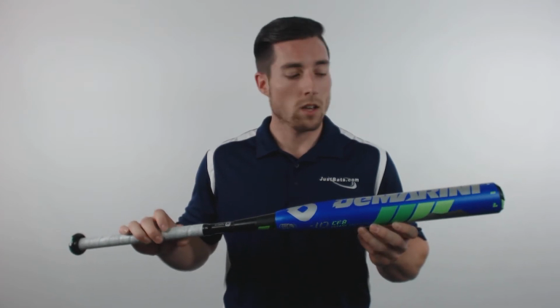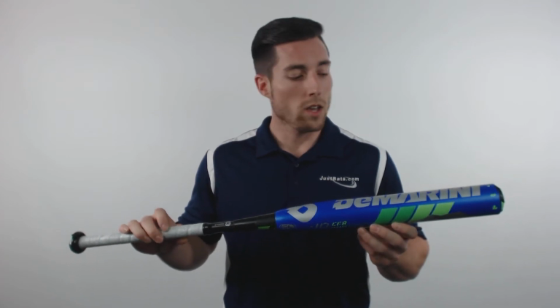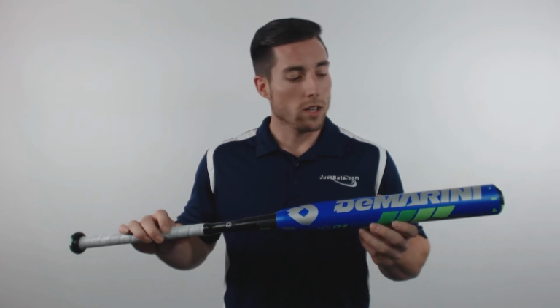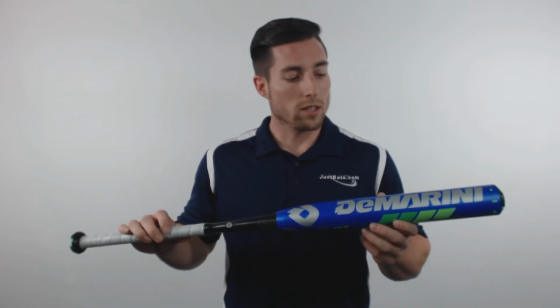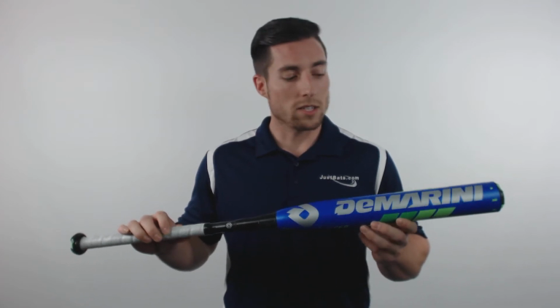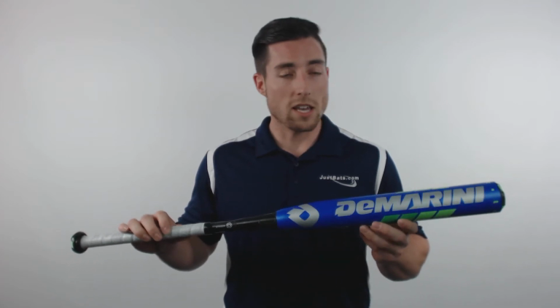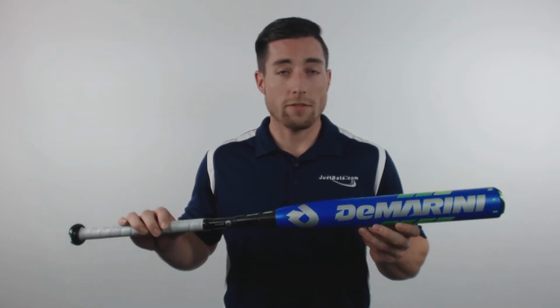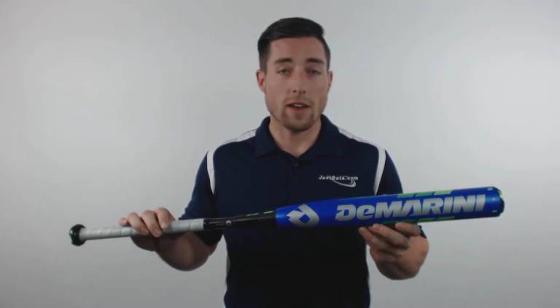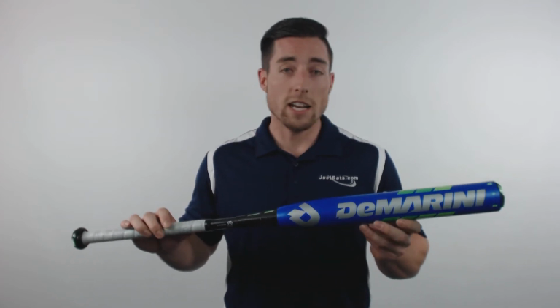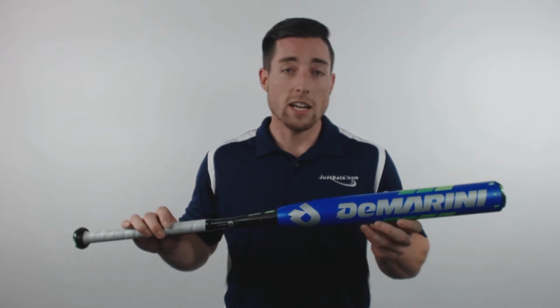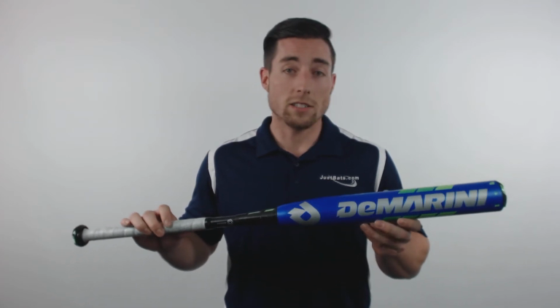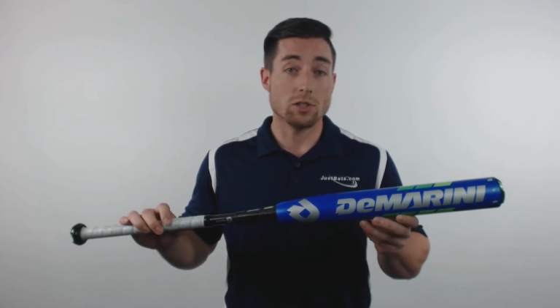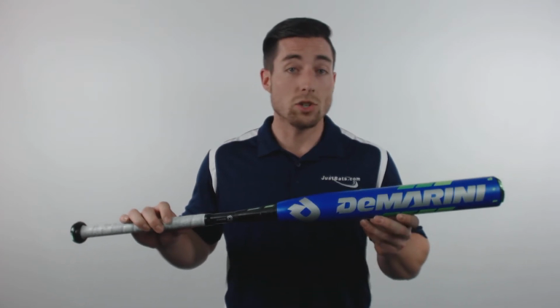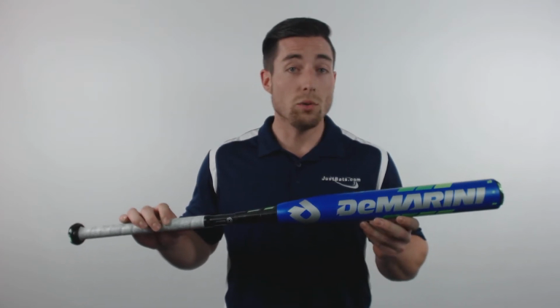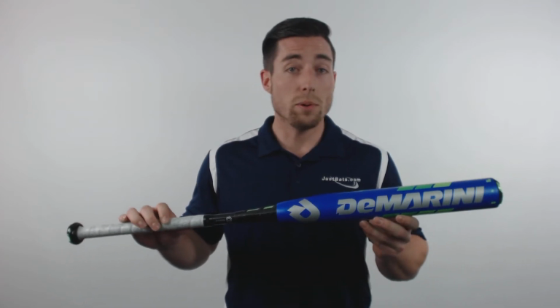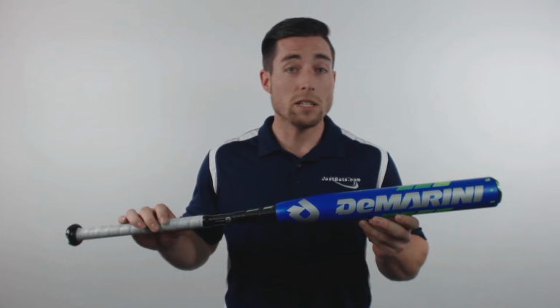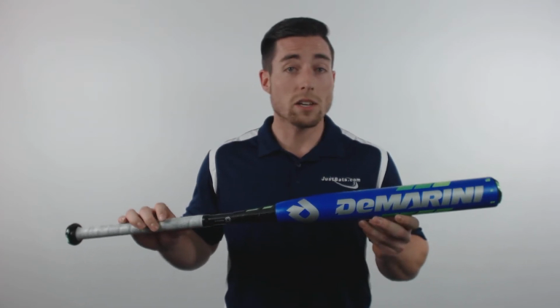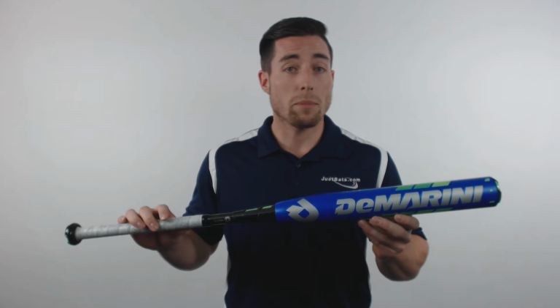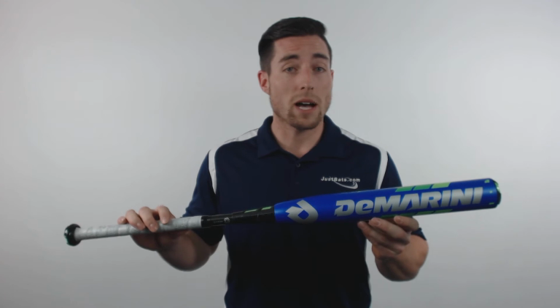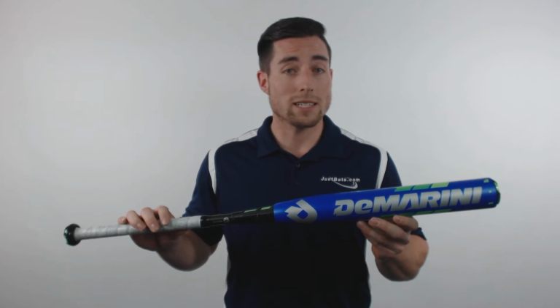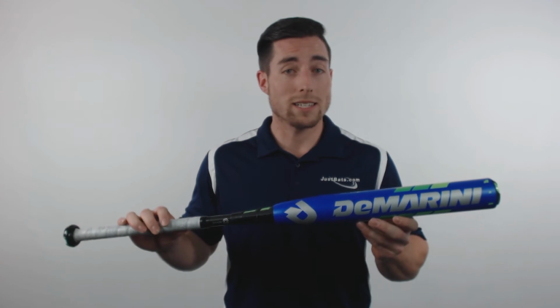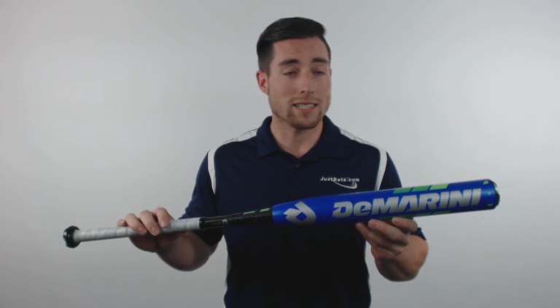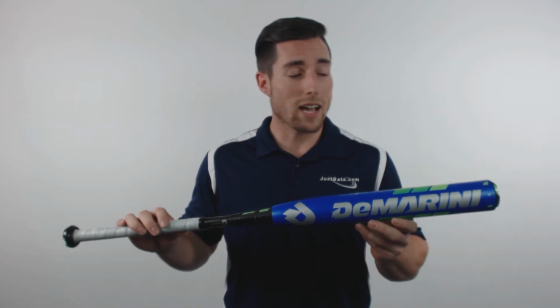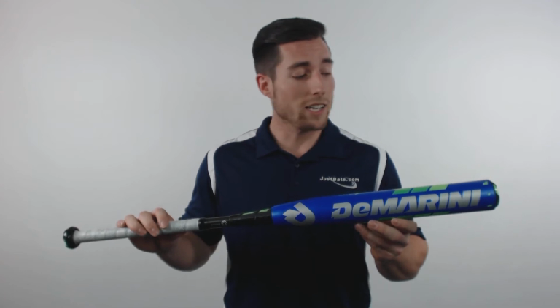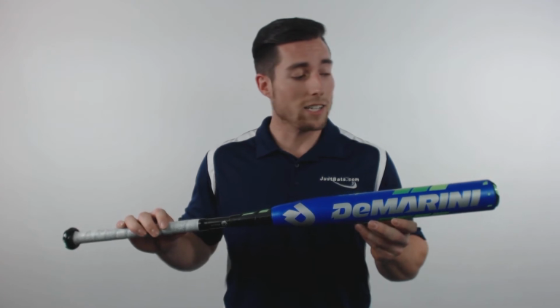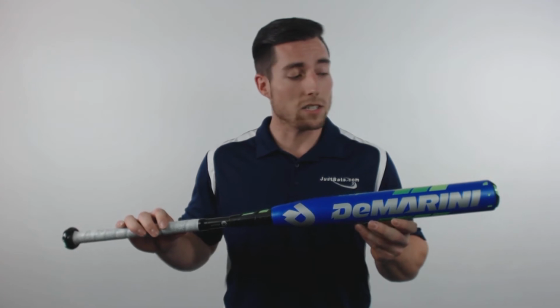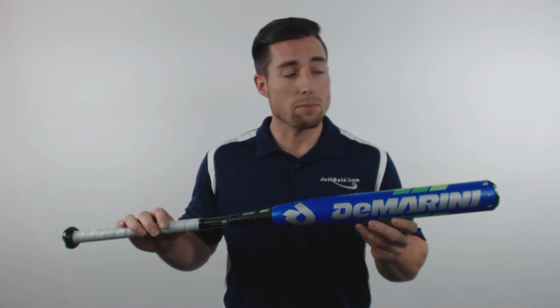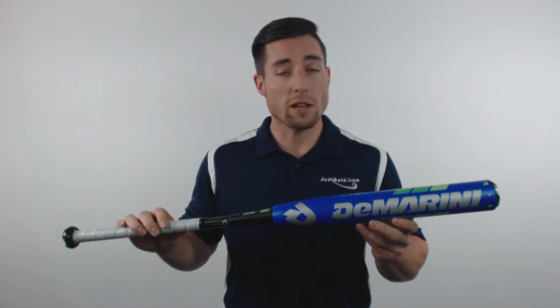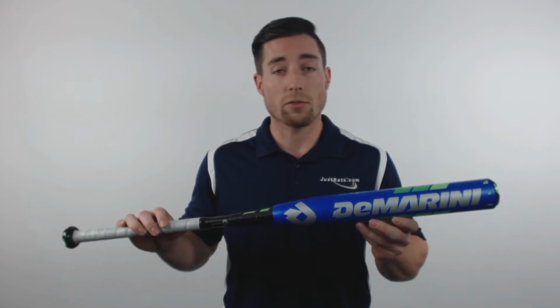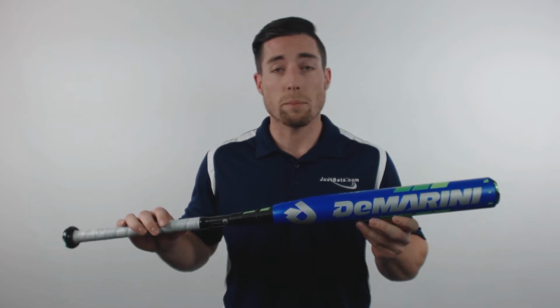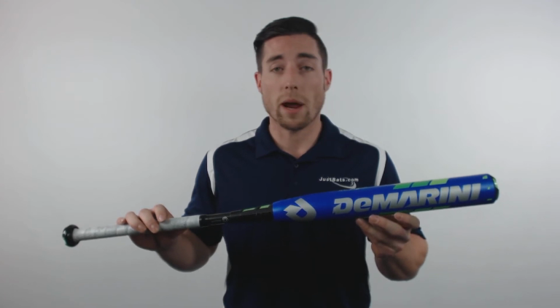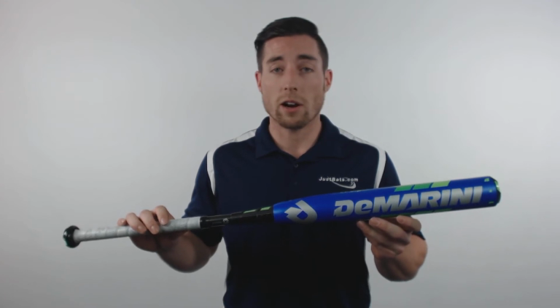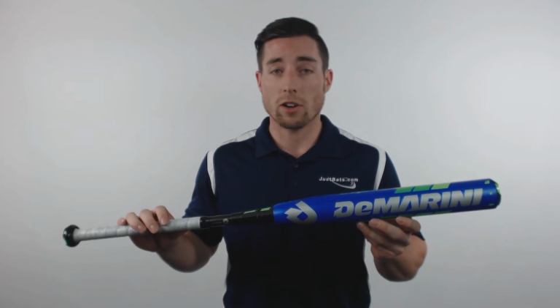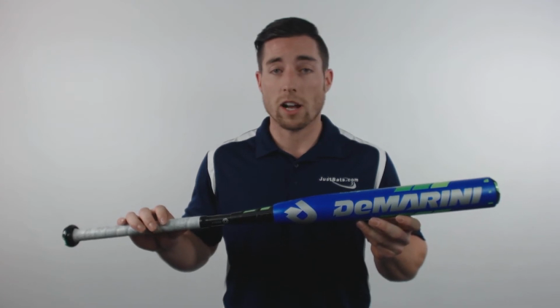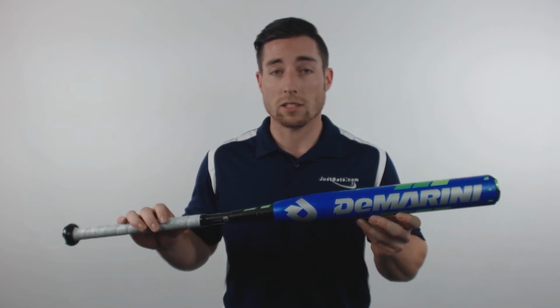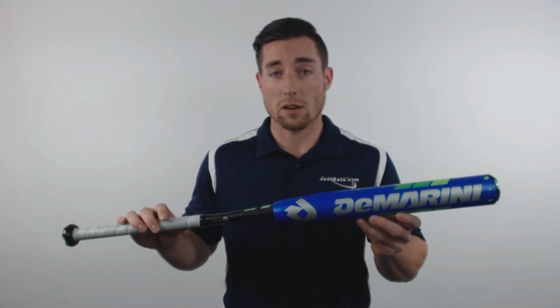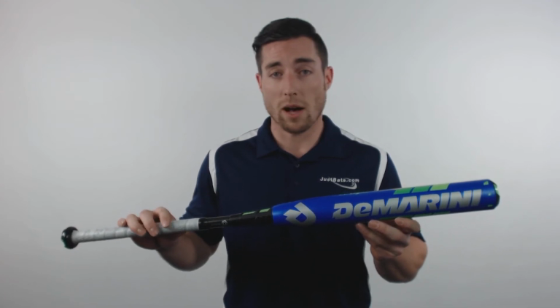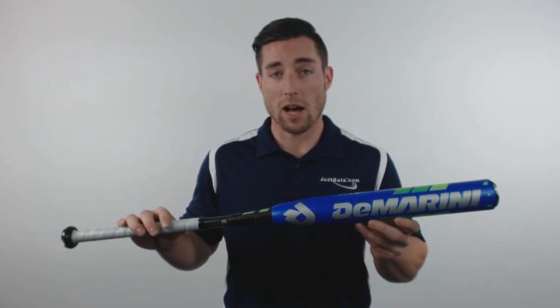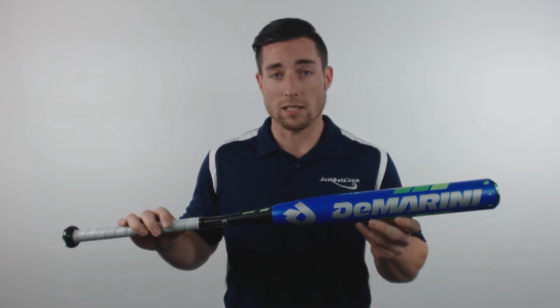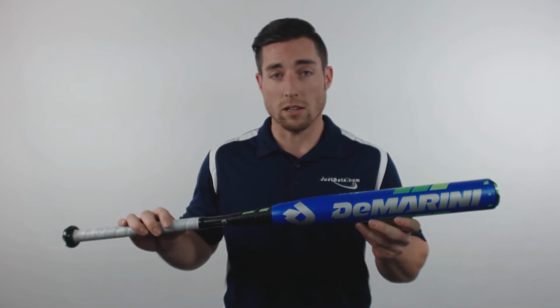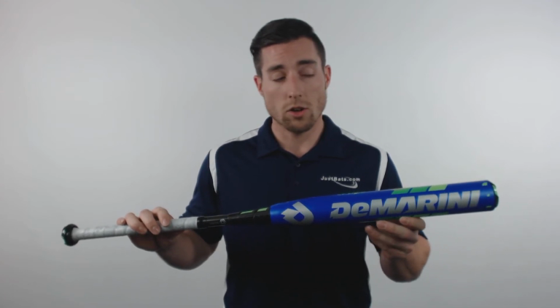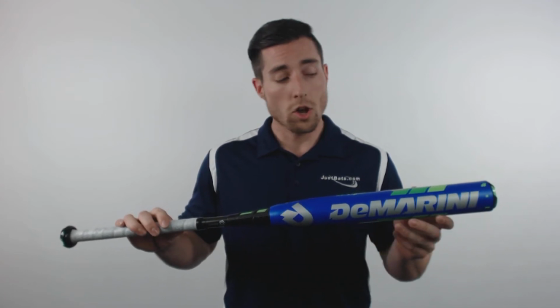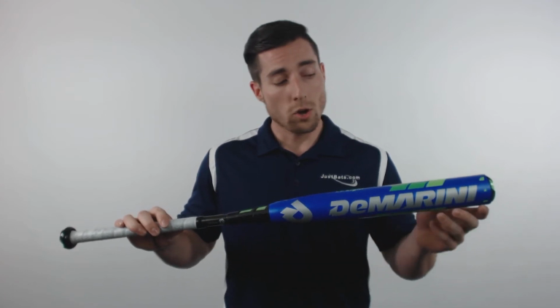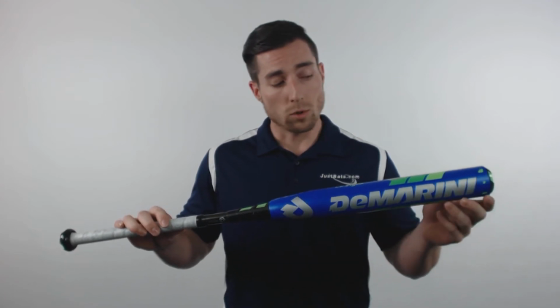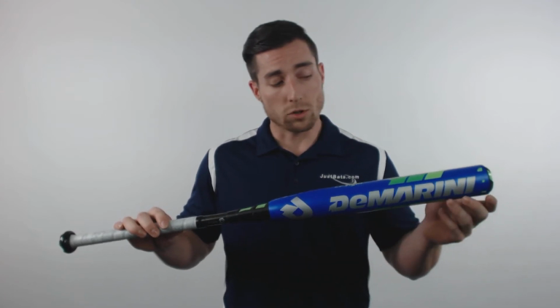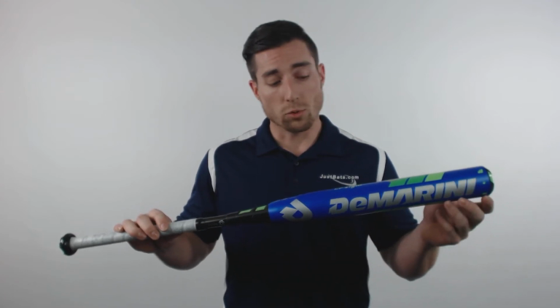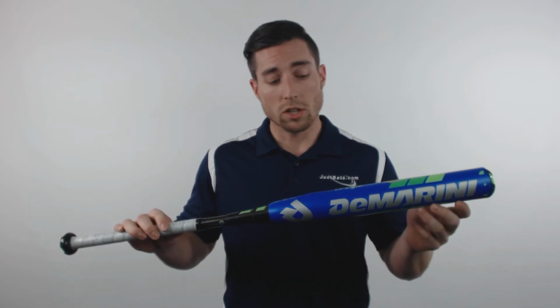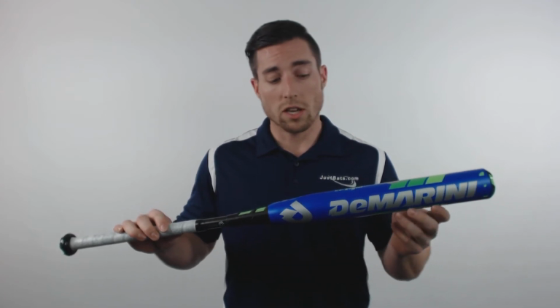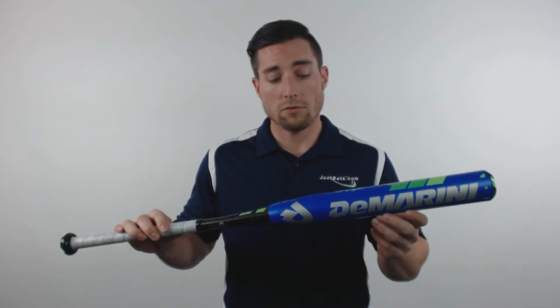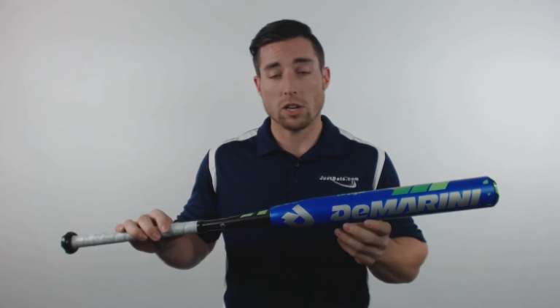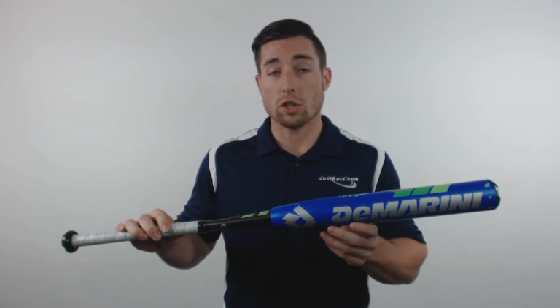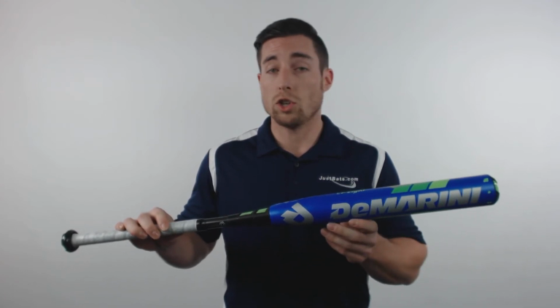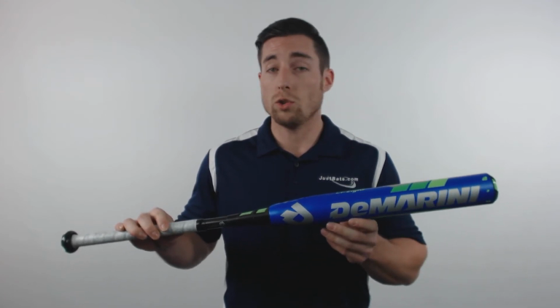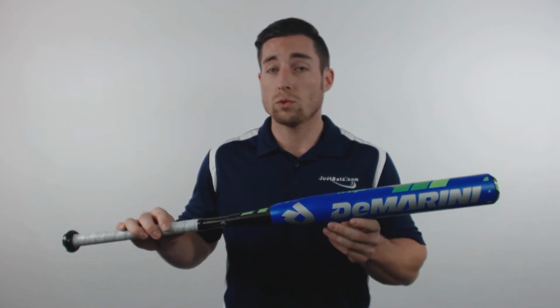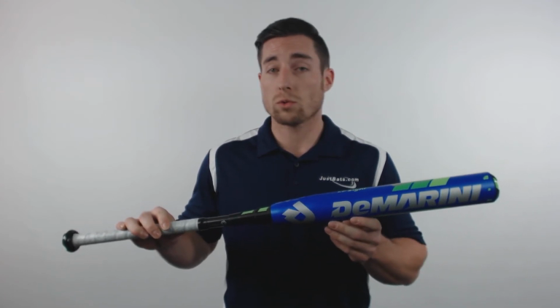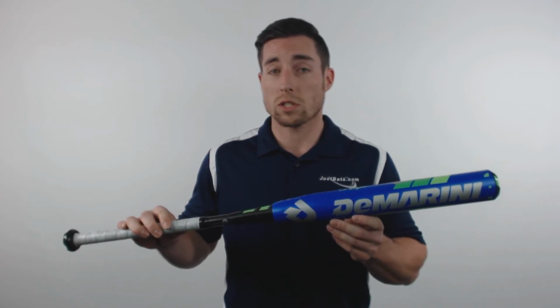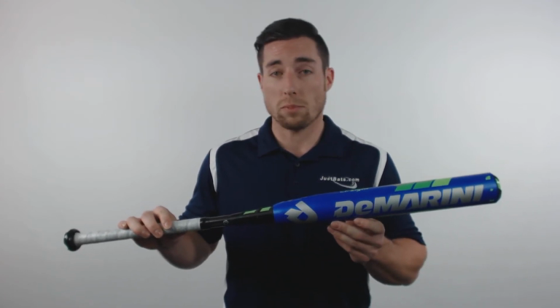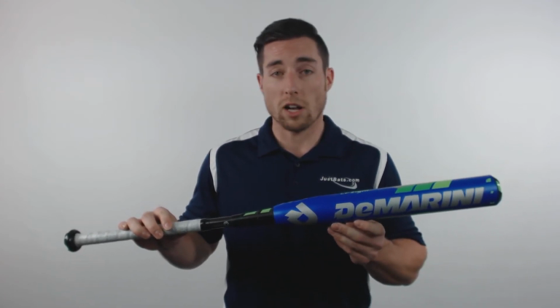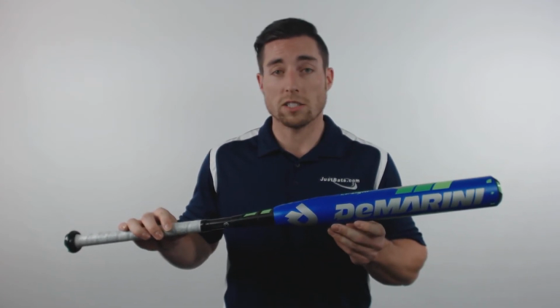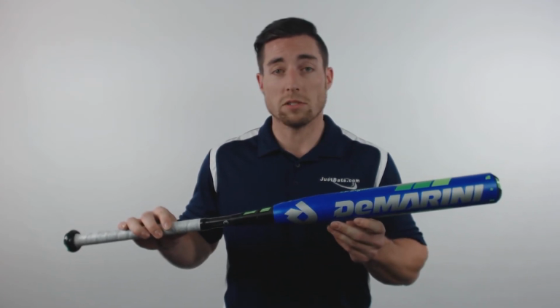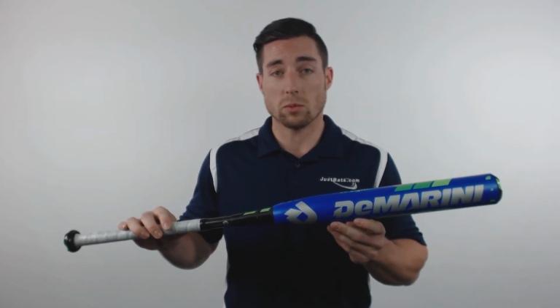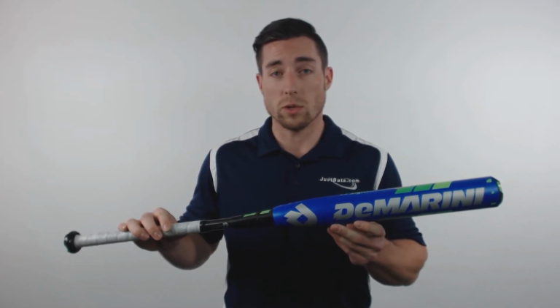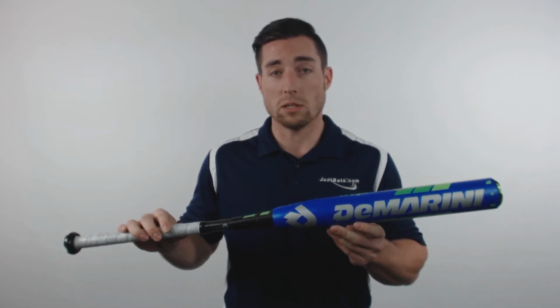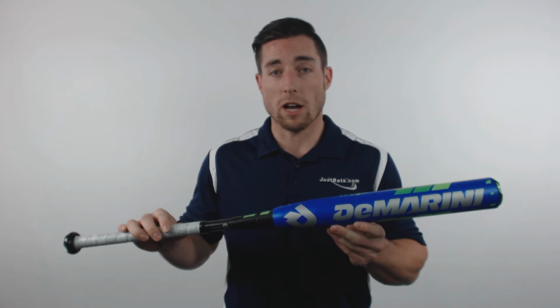The CF-8 is a two-piece composite design and it's made from Paradox composite, which really gives you a huge, responsive sweet spot.